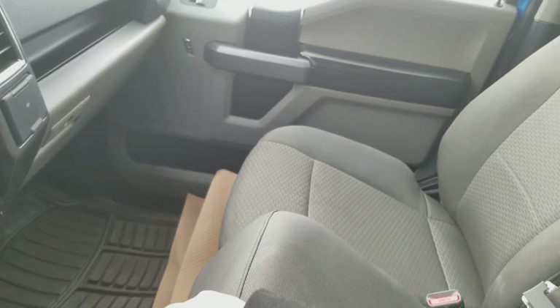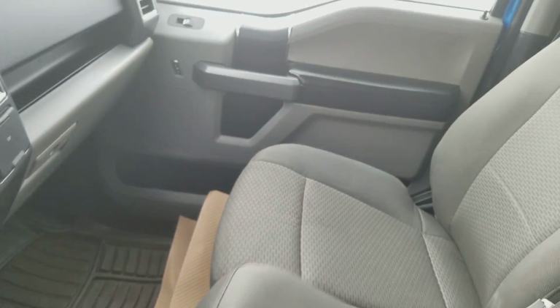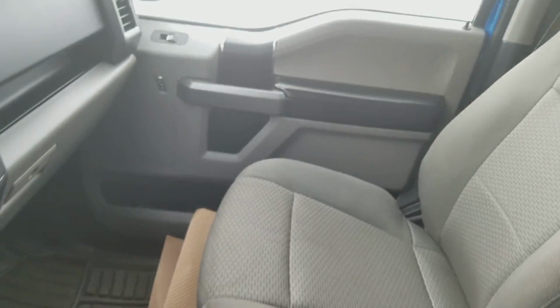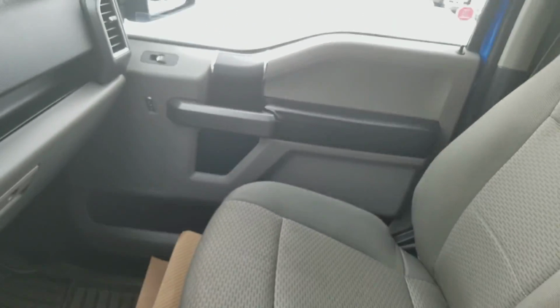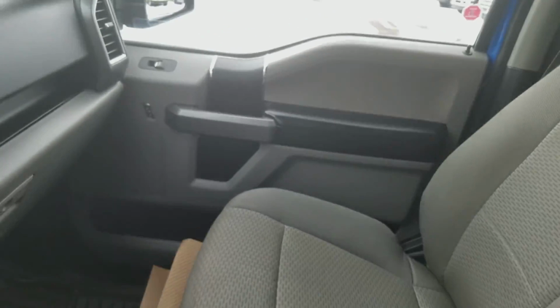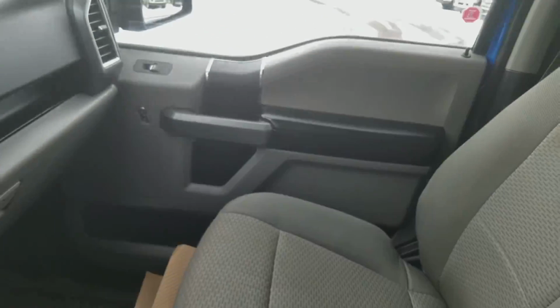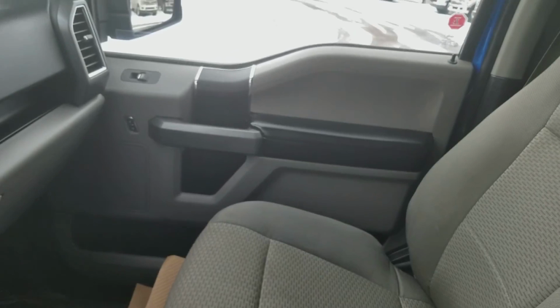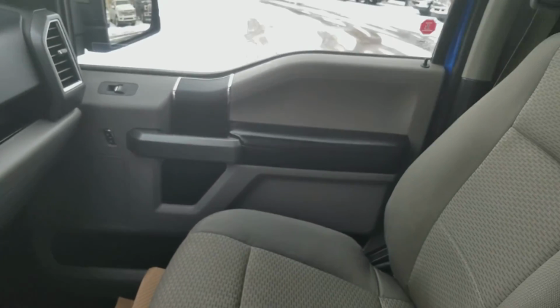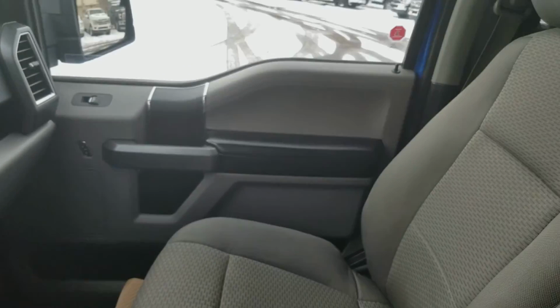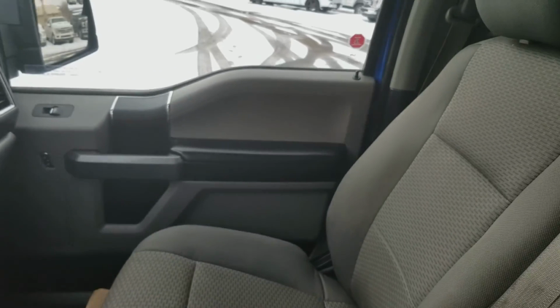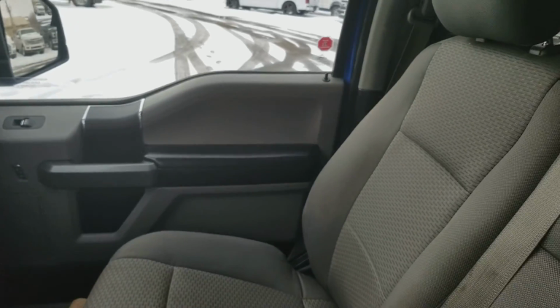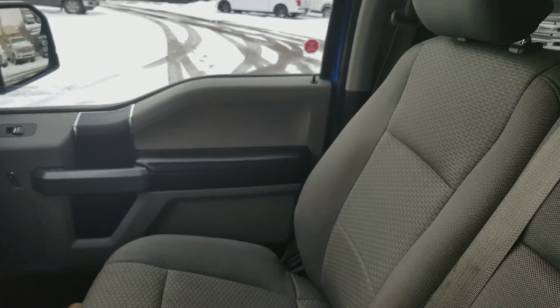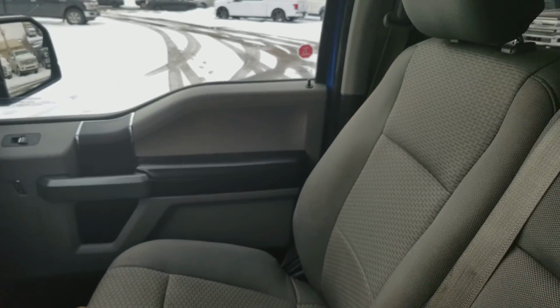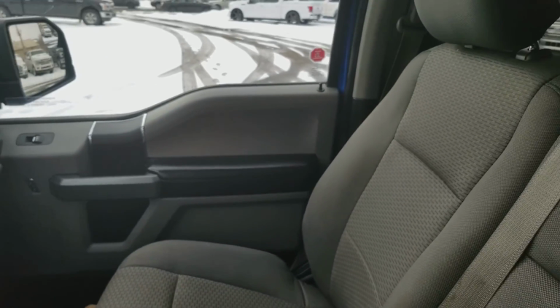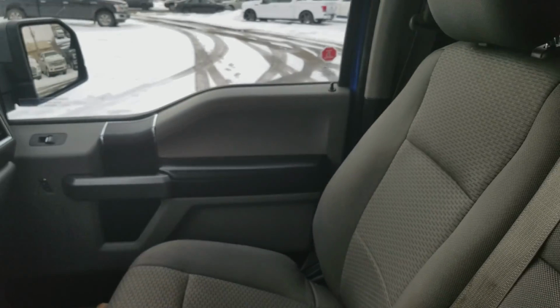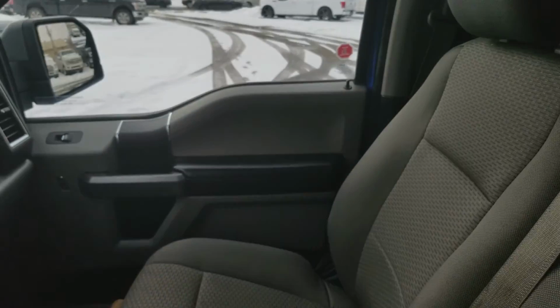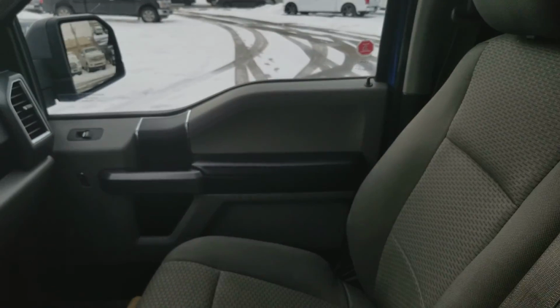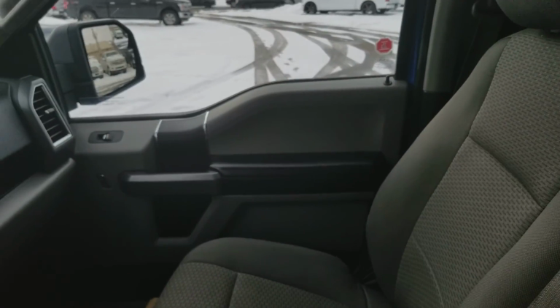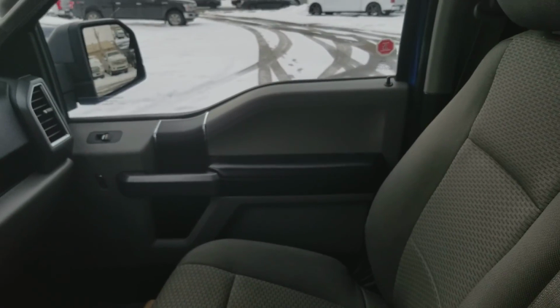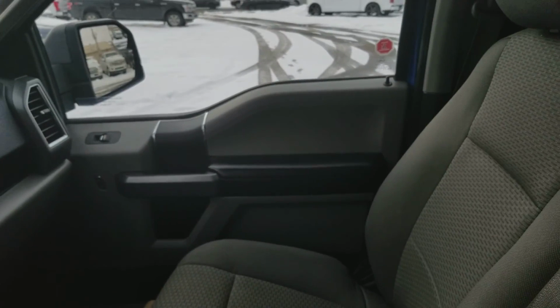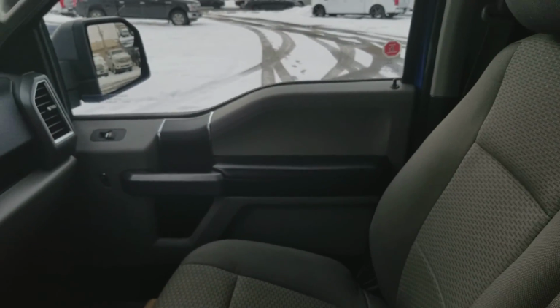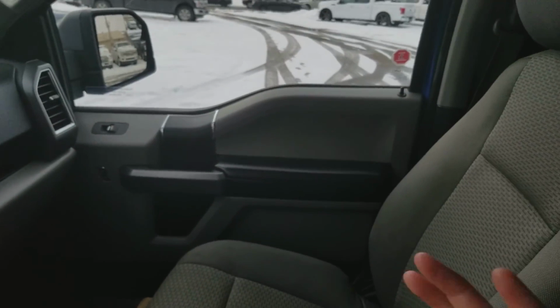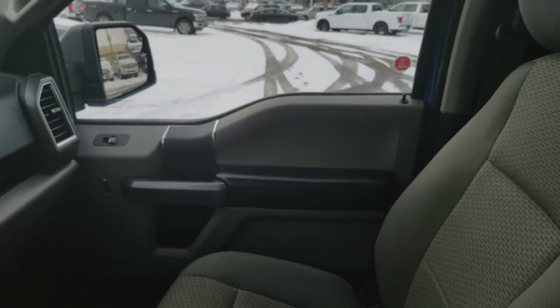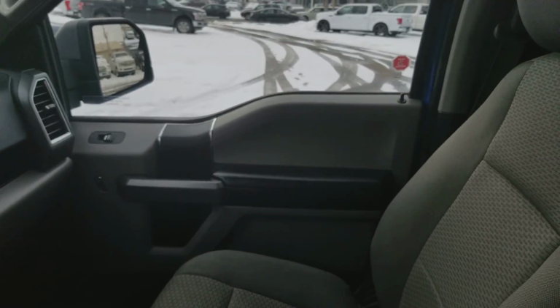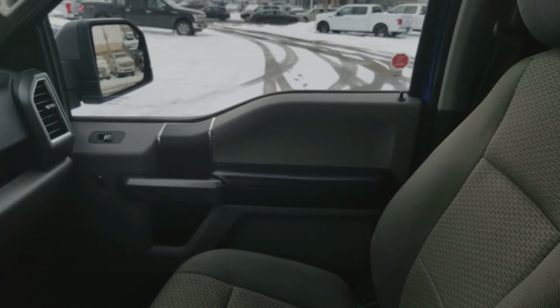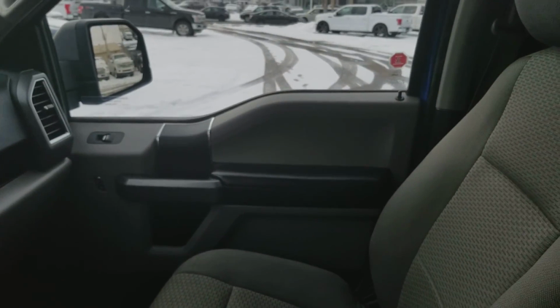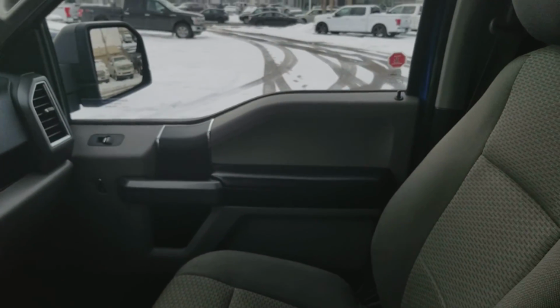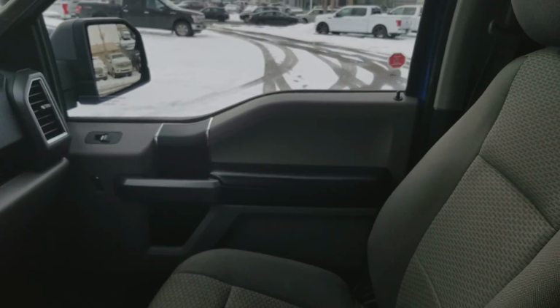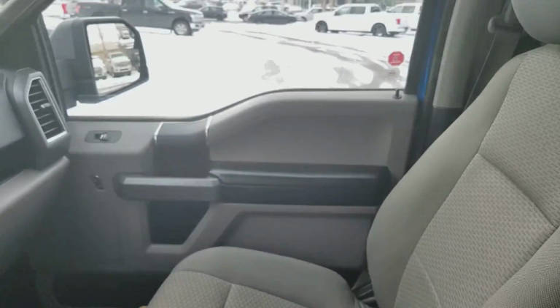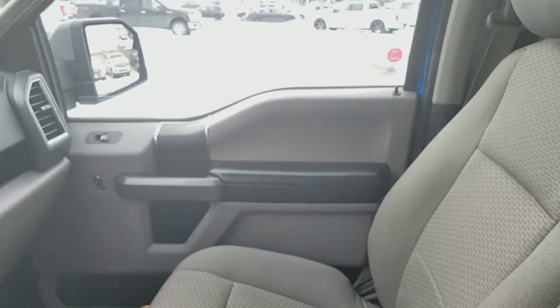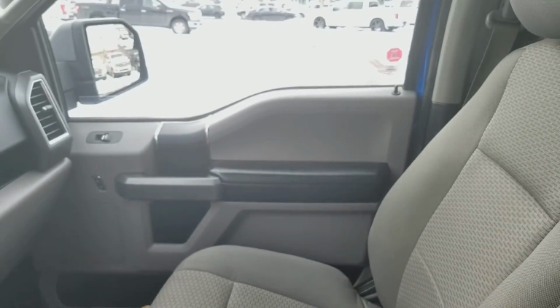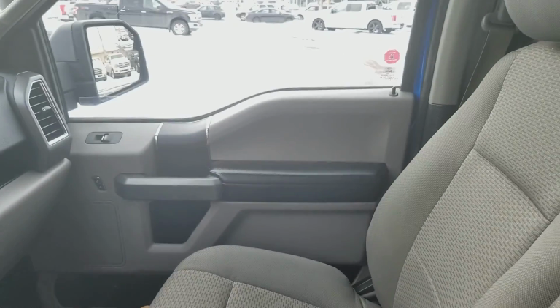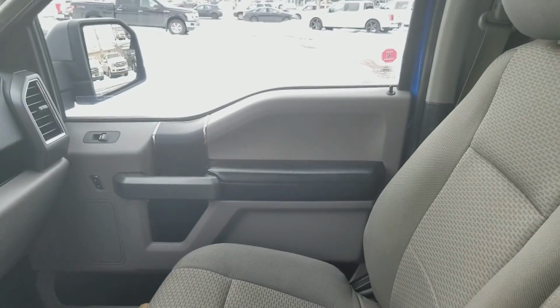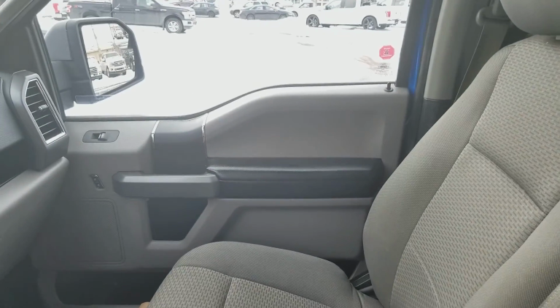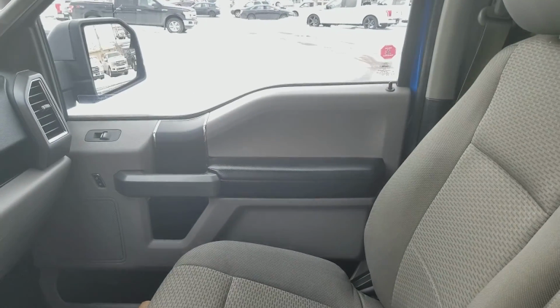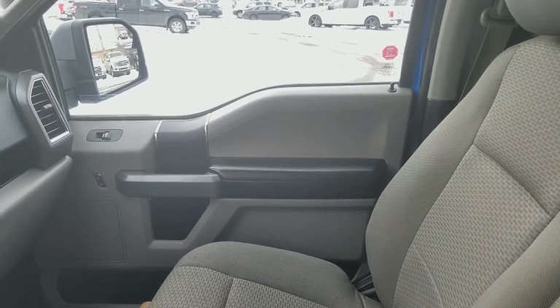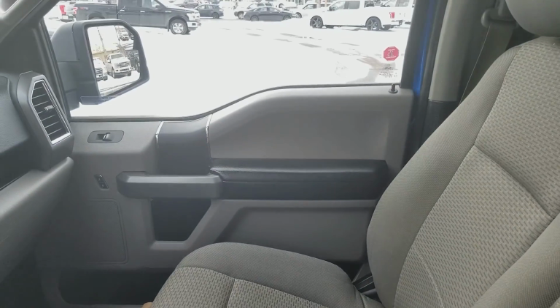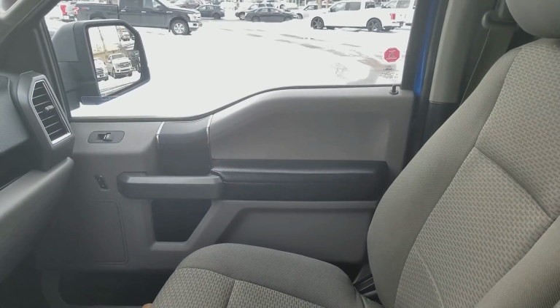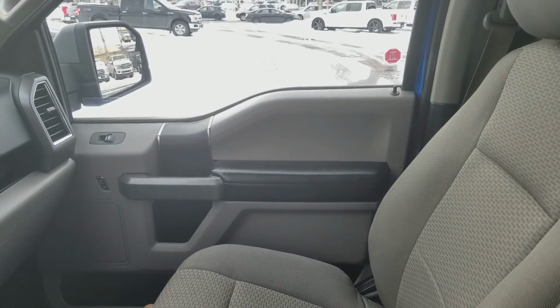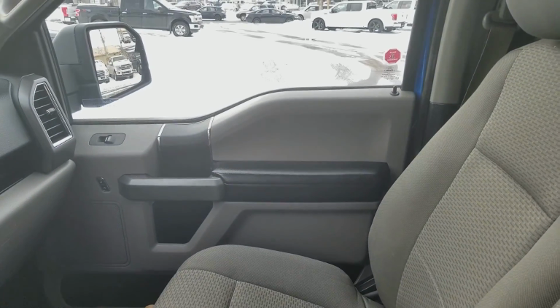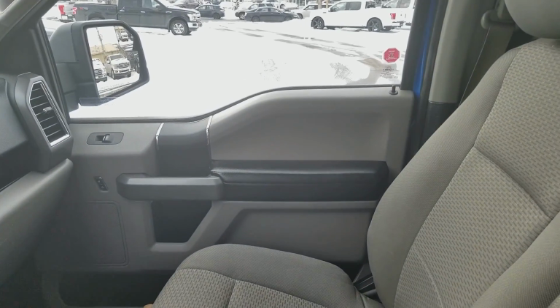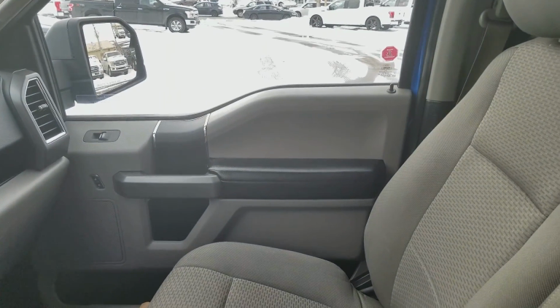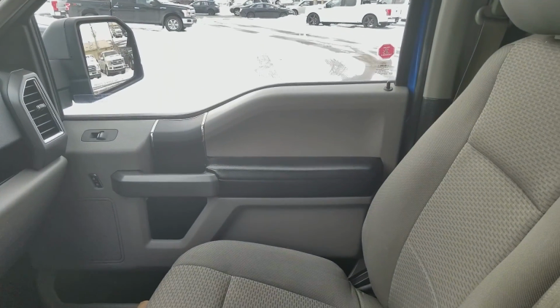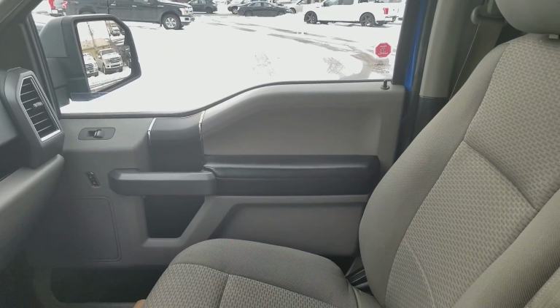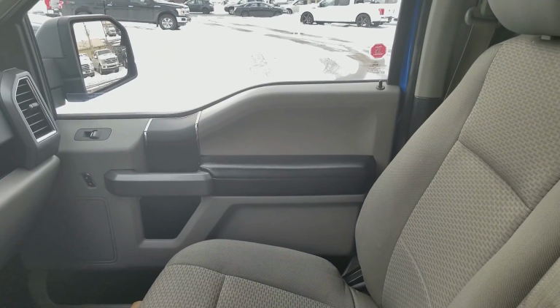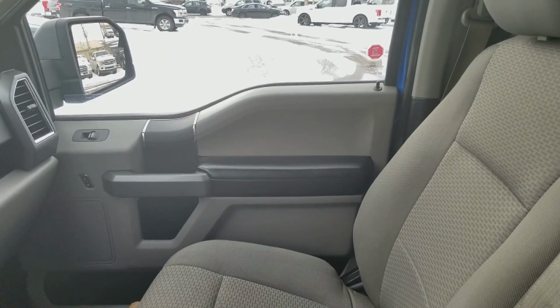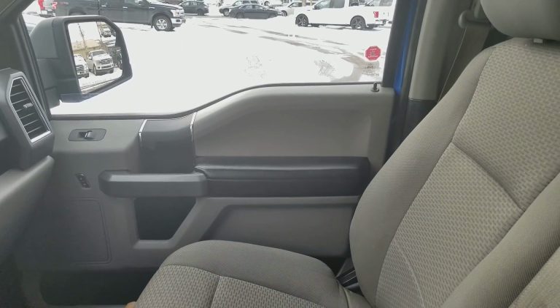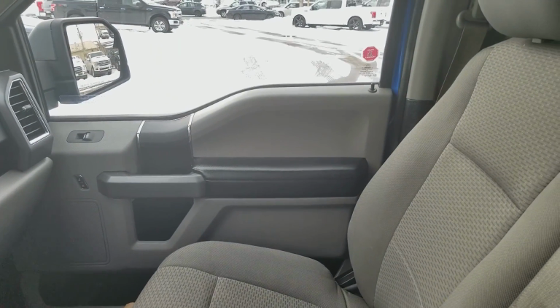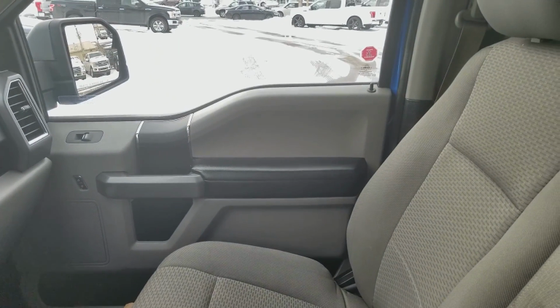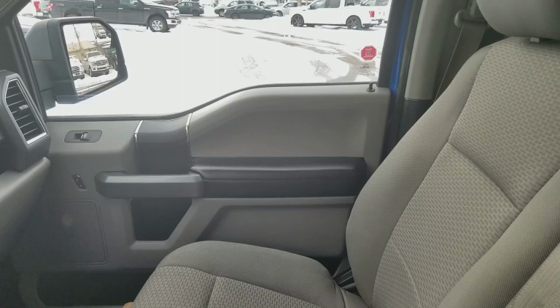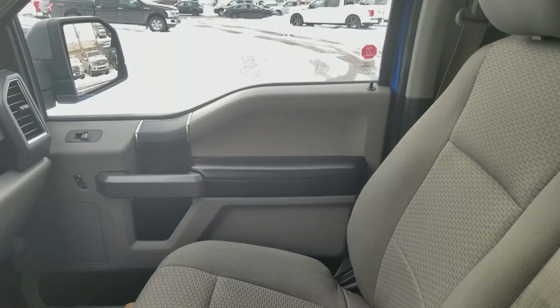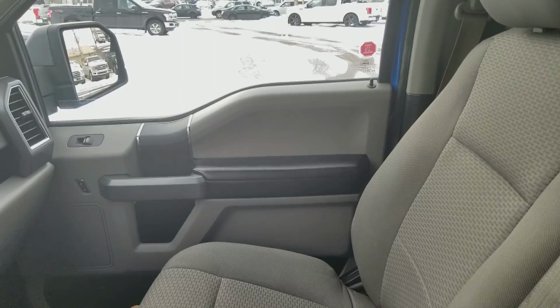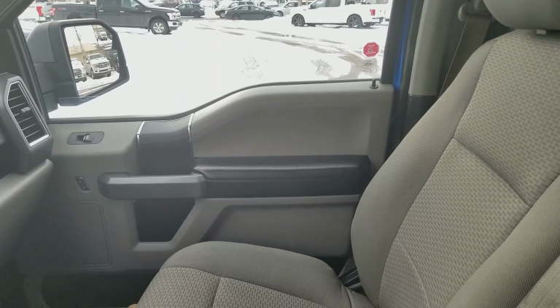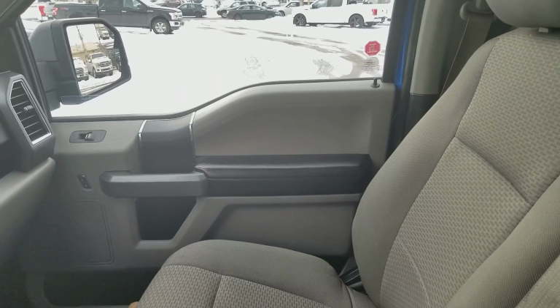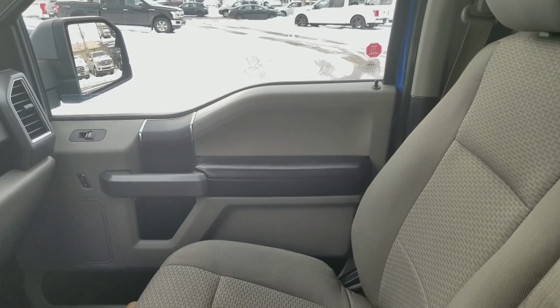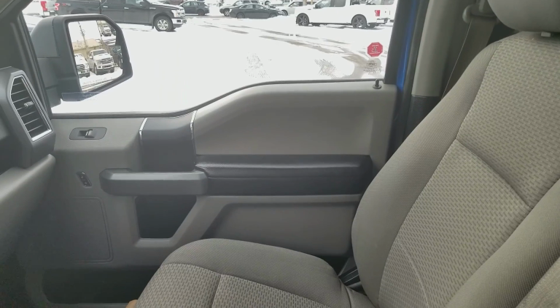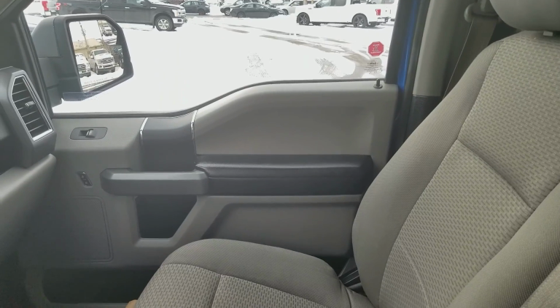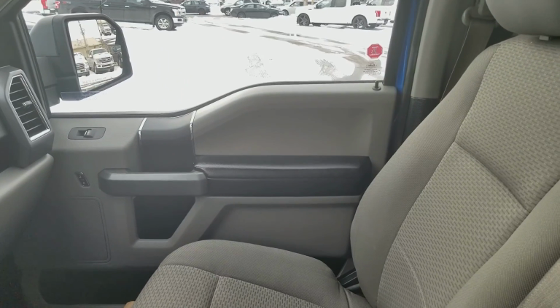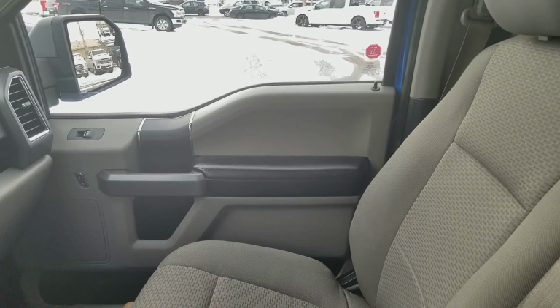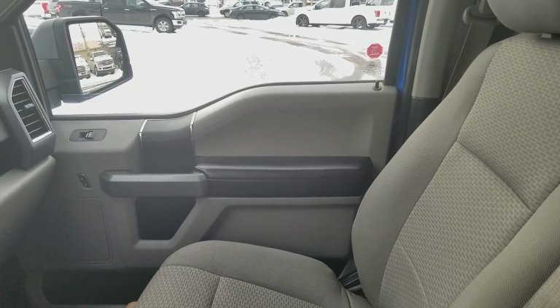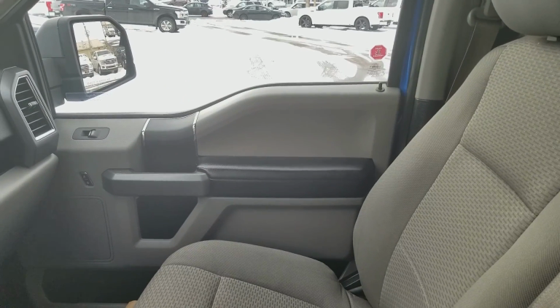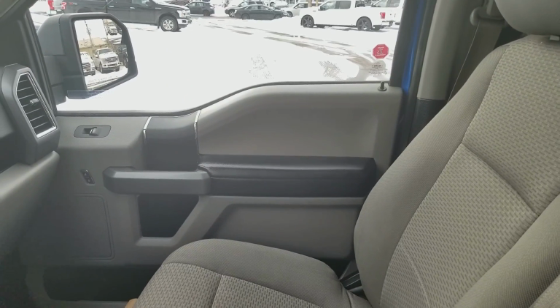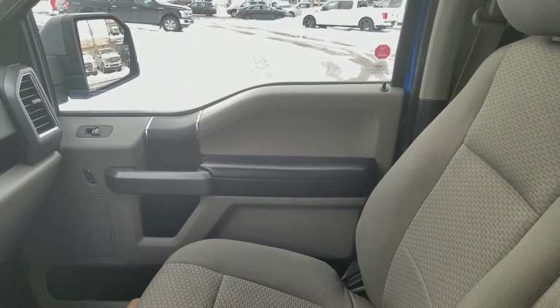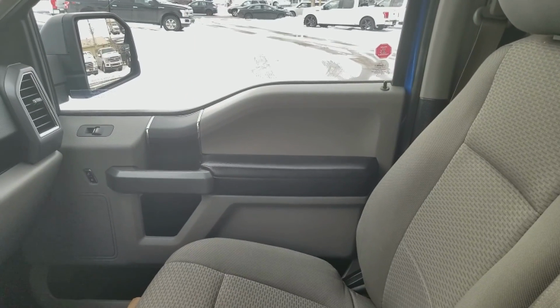Once again, if you have any further questions about this truck please get in touch at waterlooford.com. Other than that, my name is Lindsay and thank you for watching.